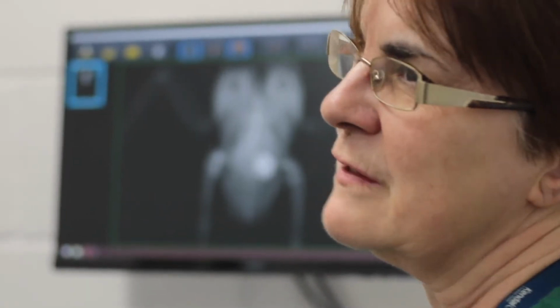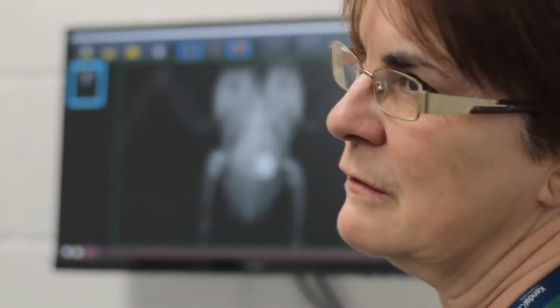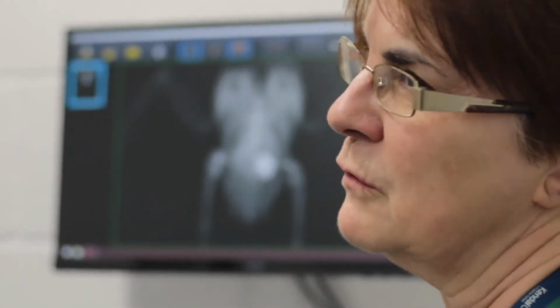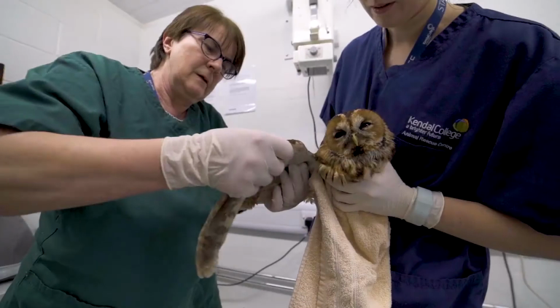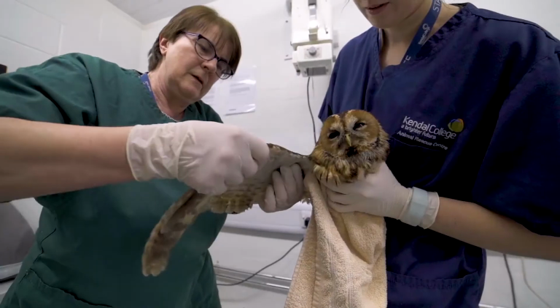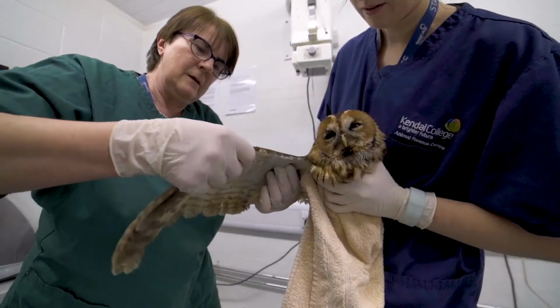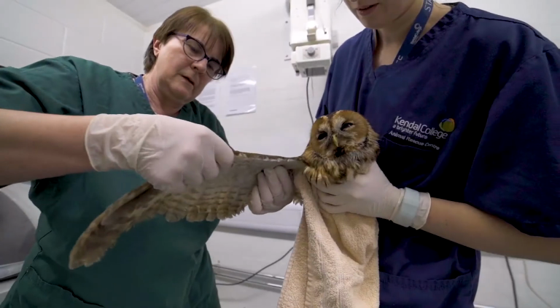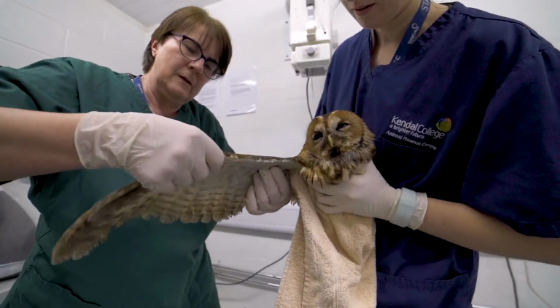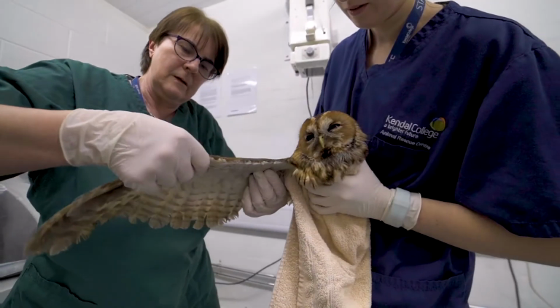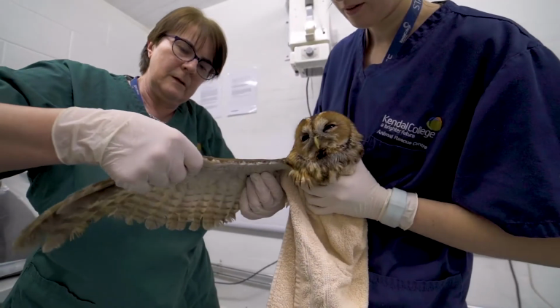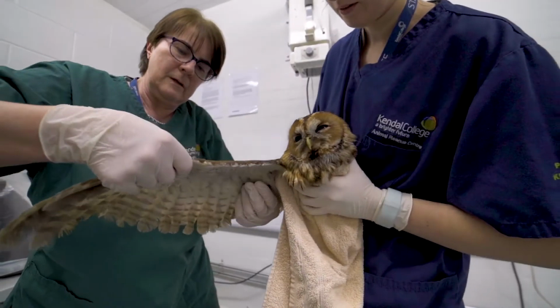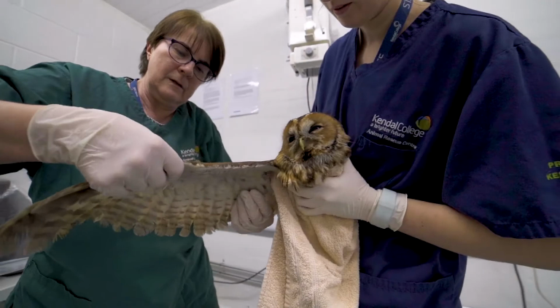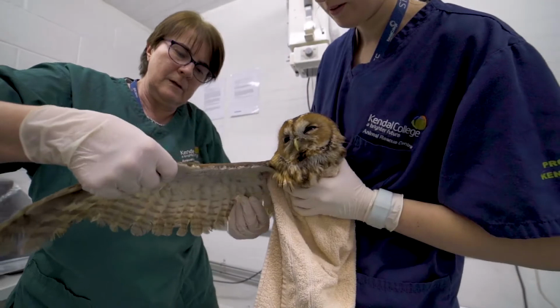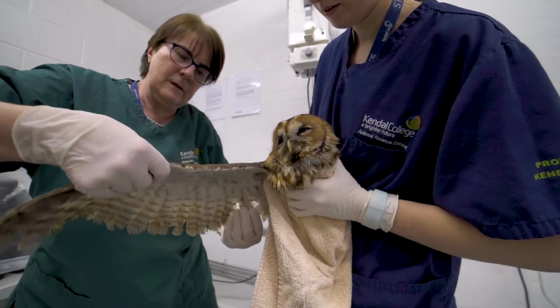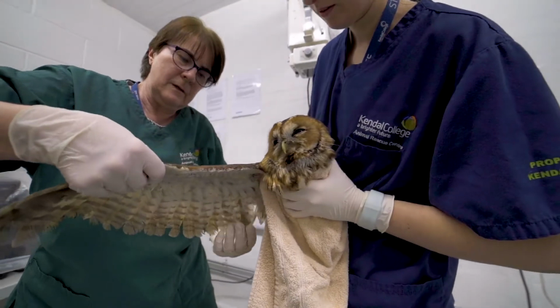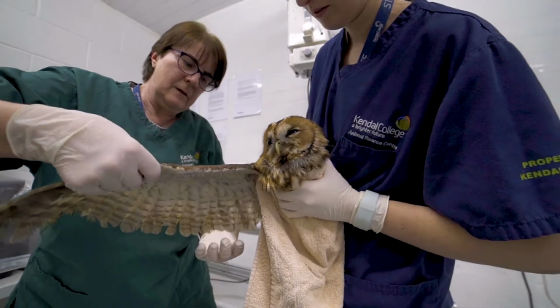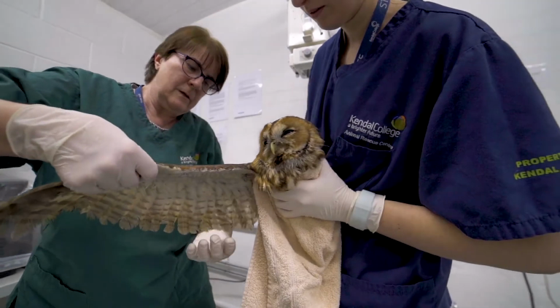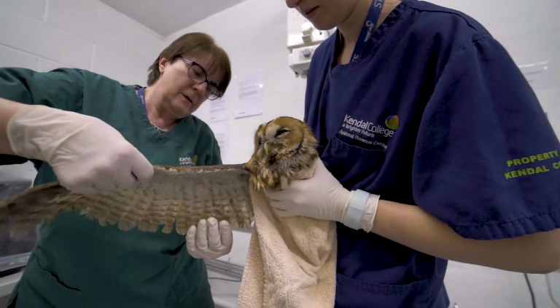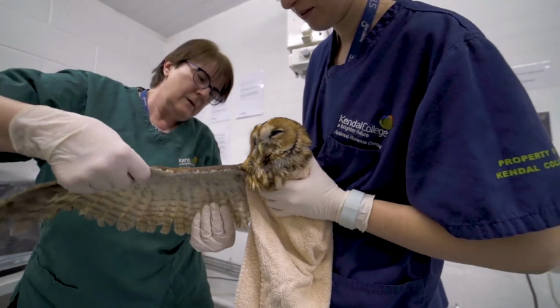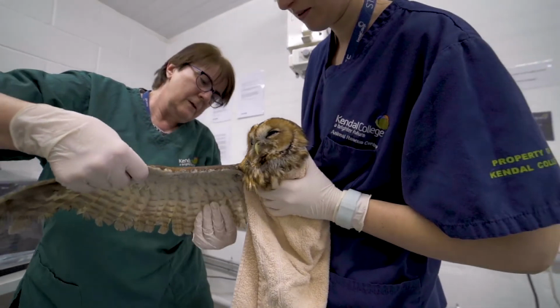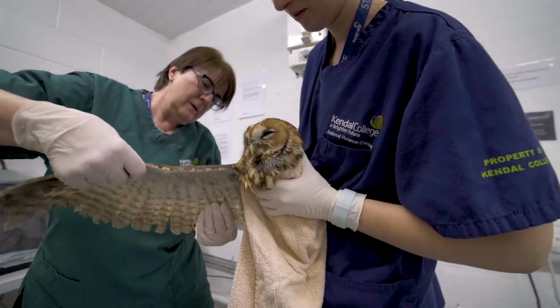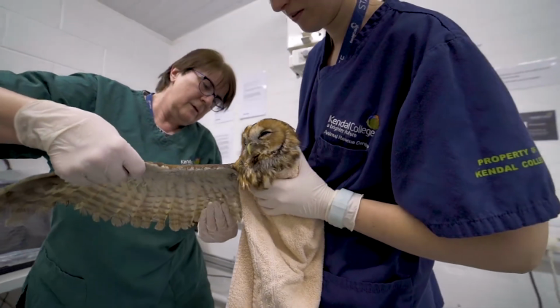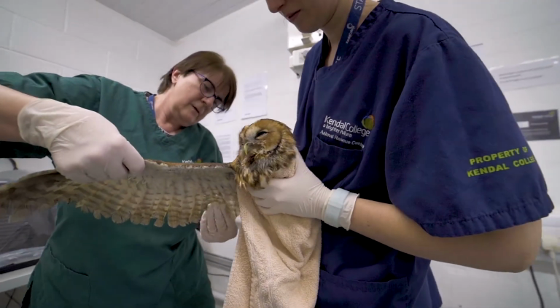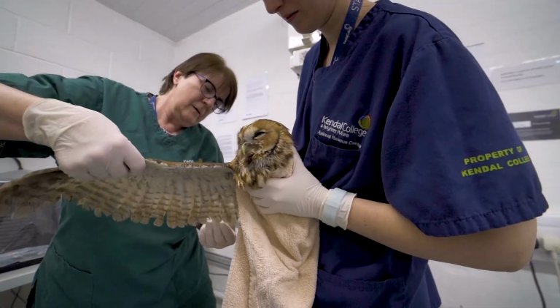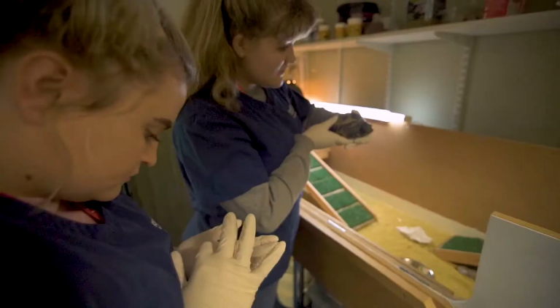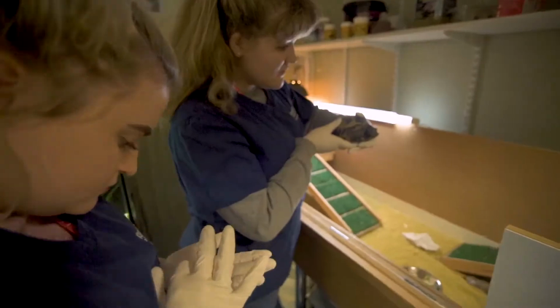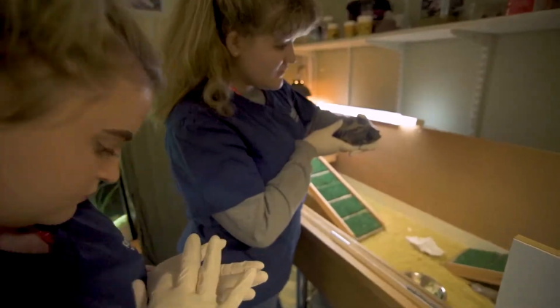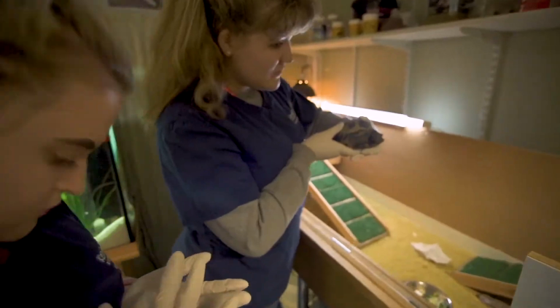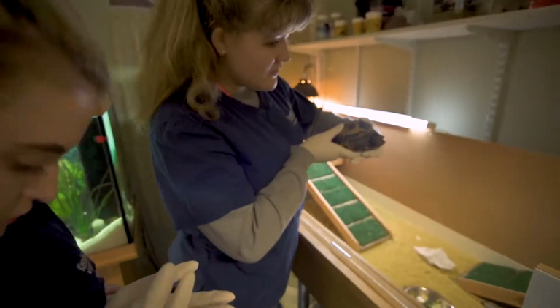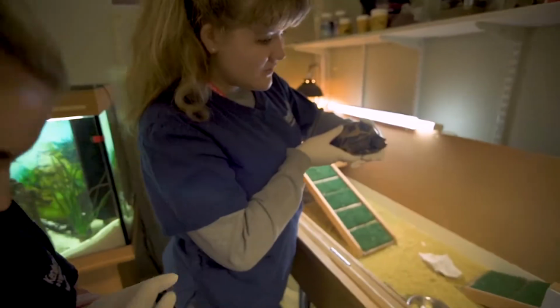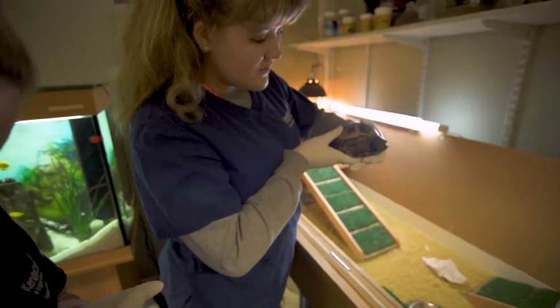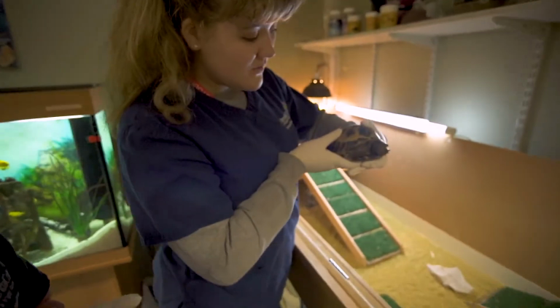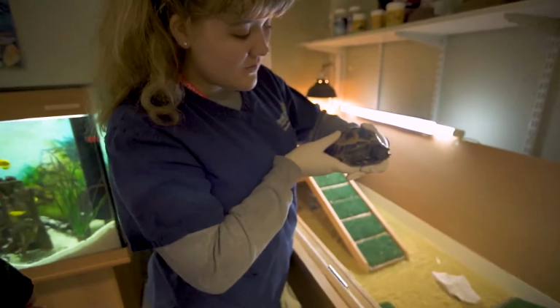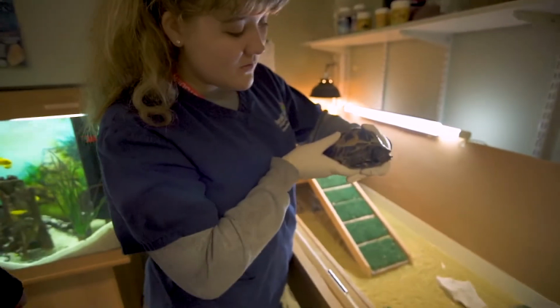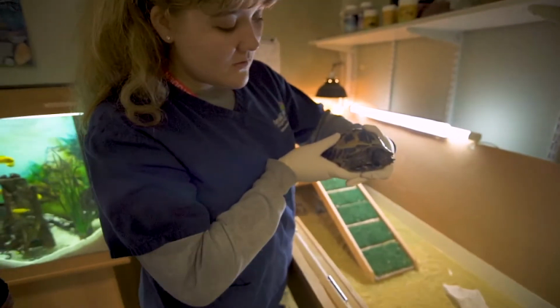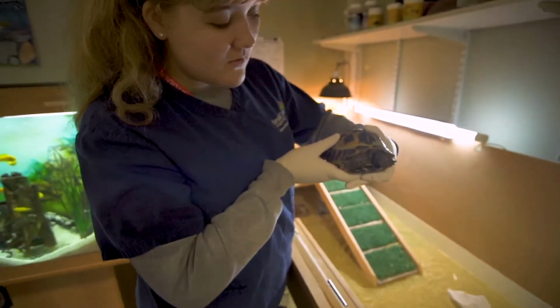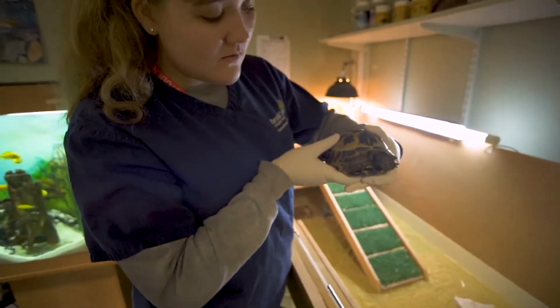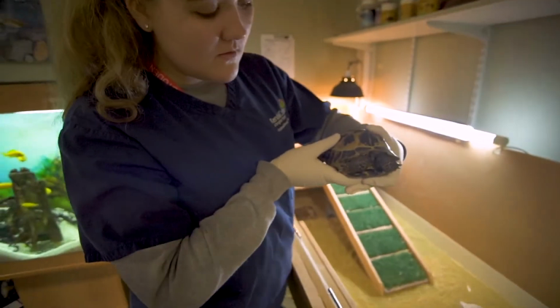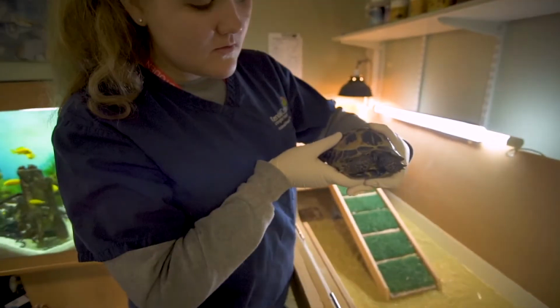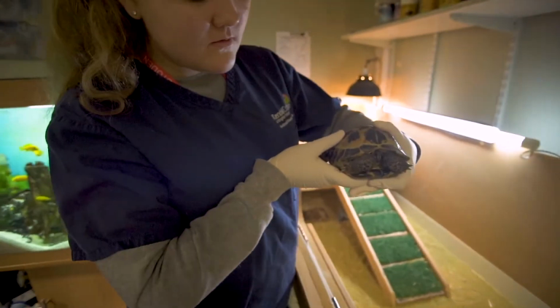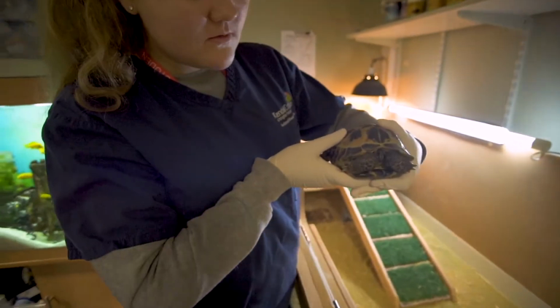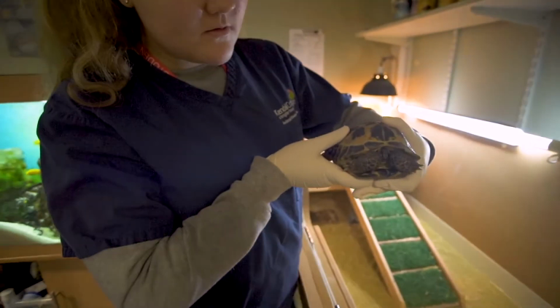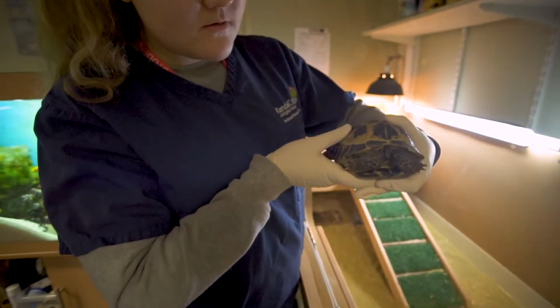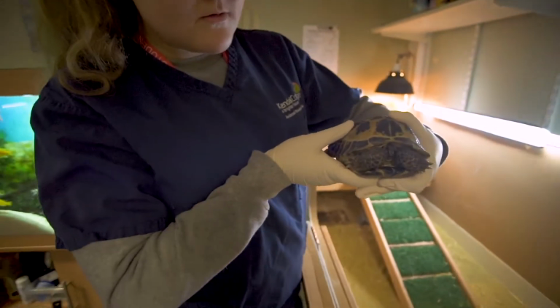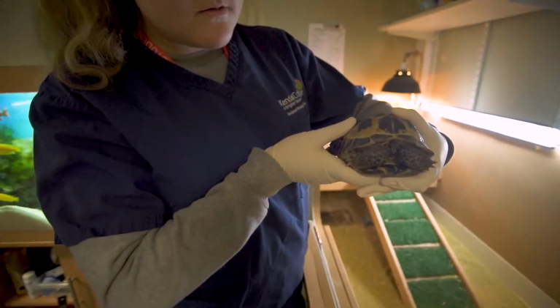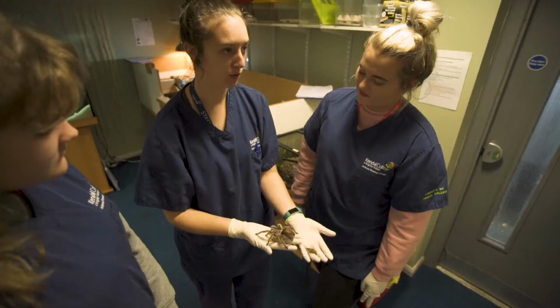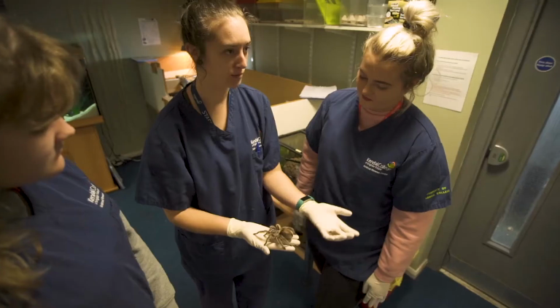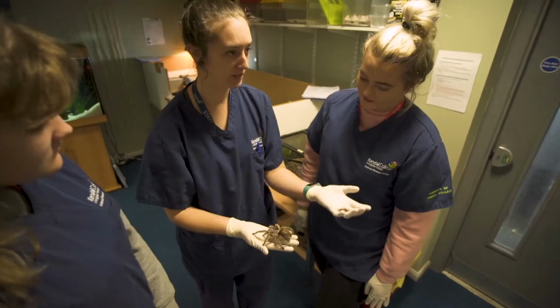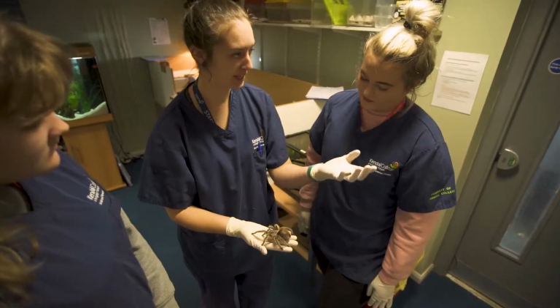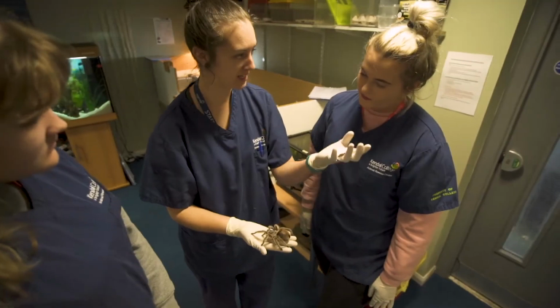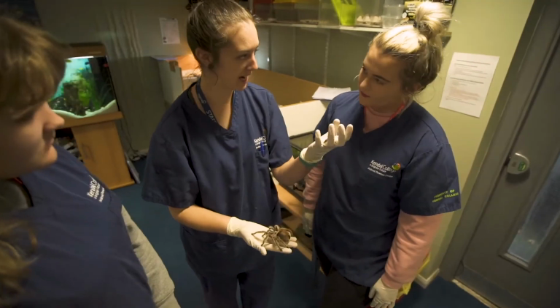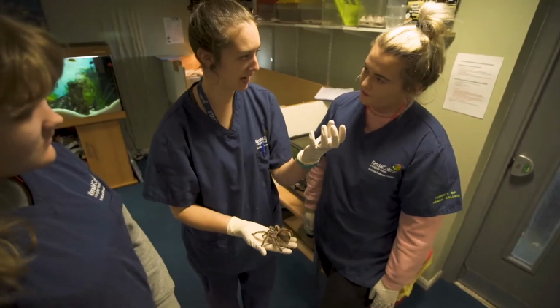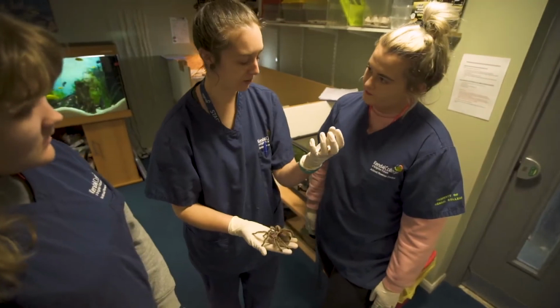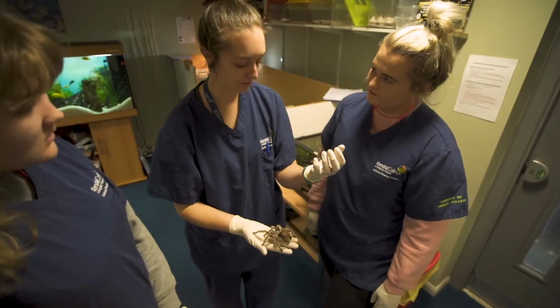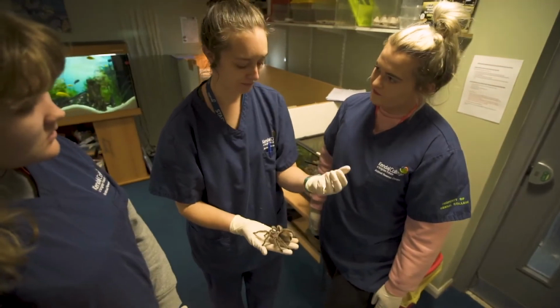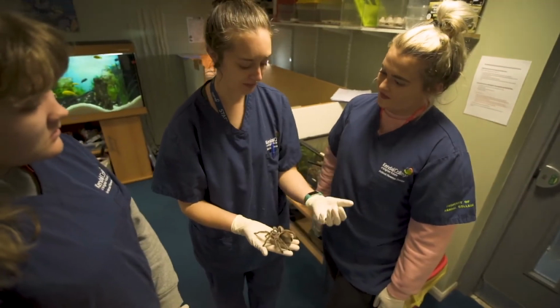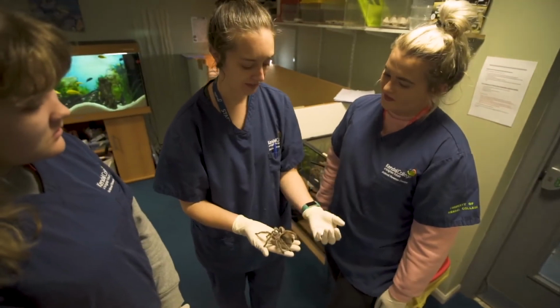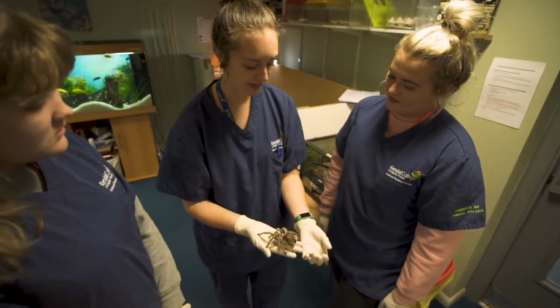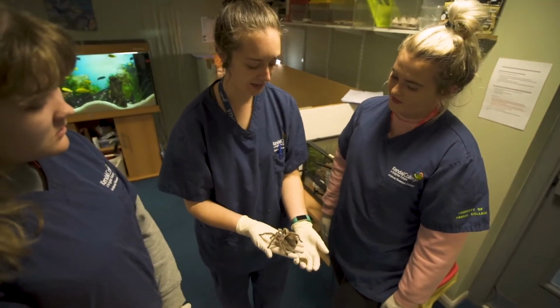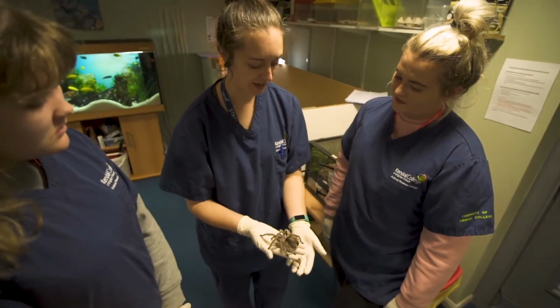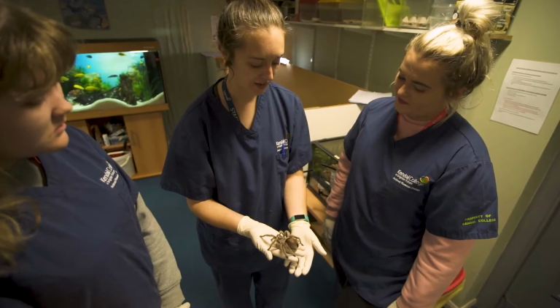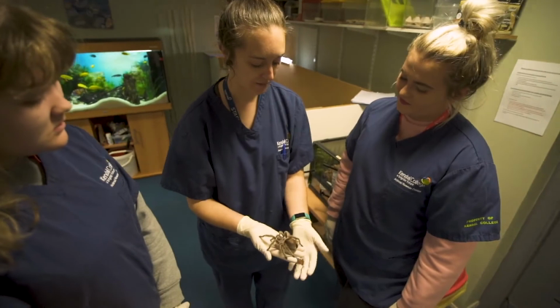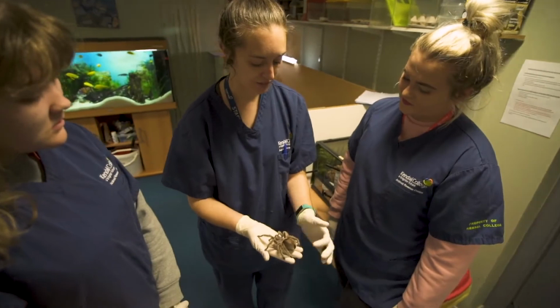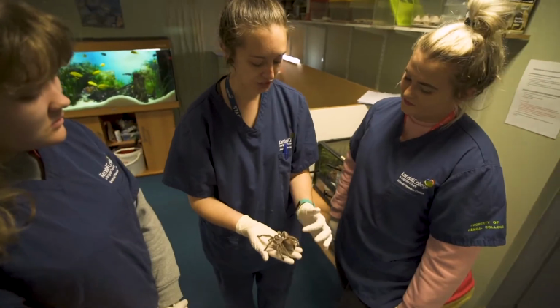I love going to this college — I've been coming here for three years now. I'm really enjoying it, I'm used to it, and the tutors help so much.